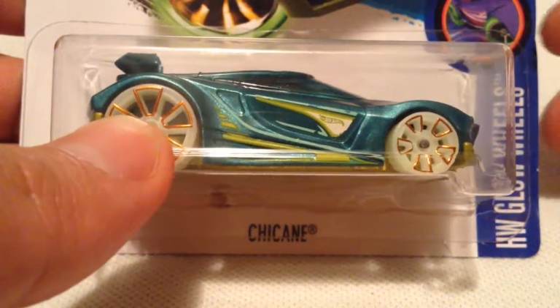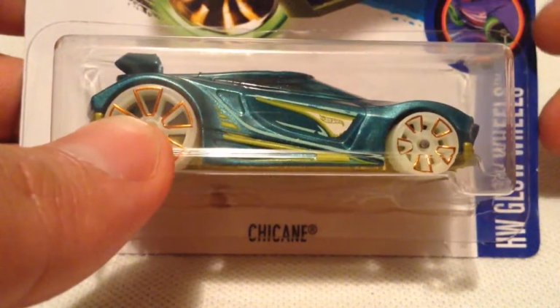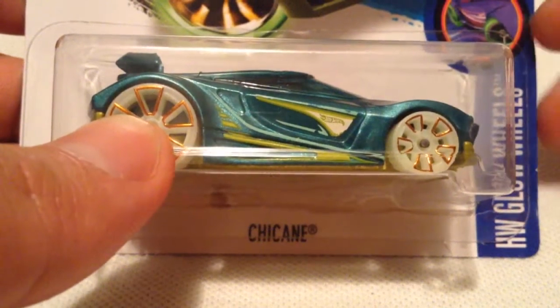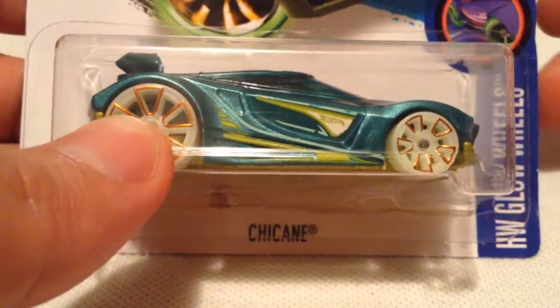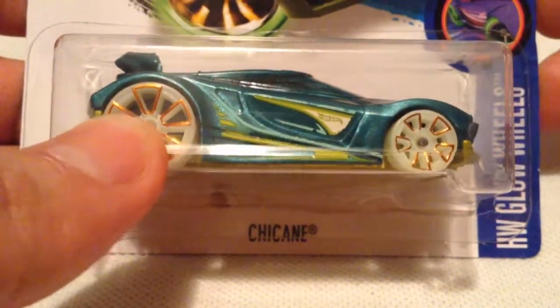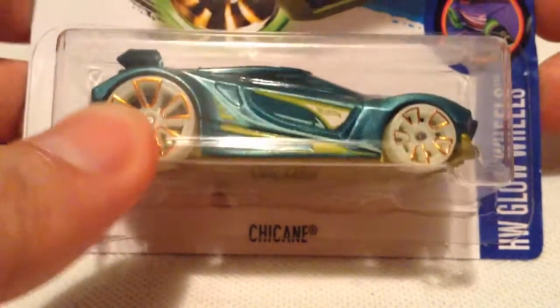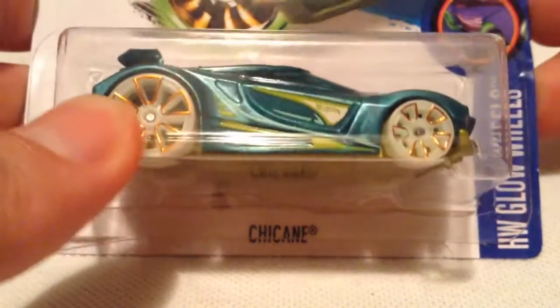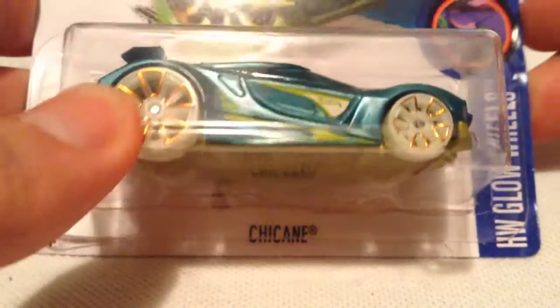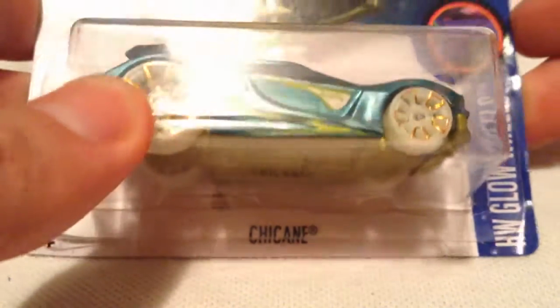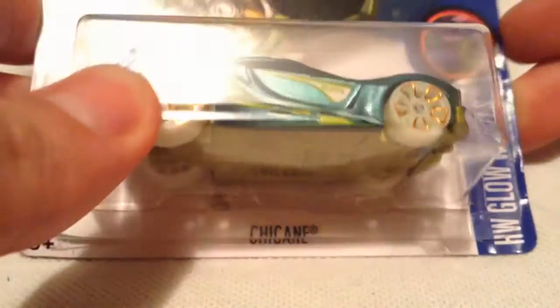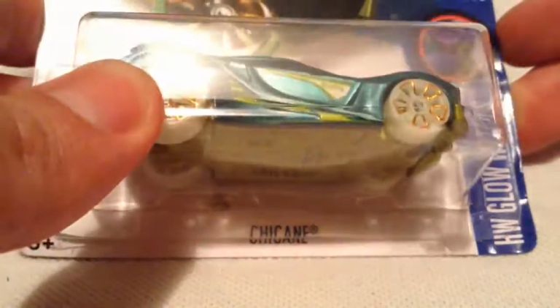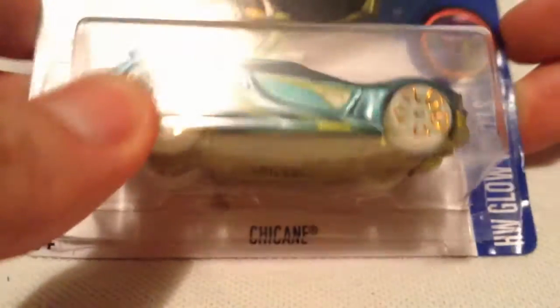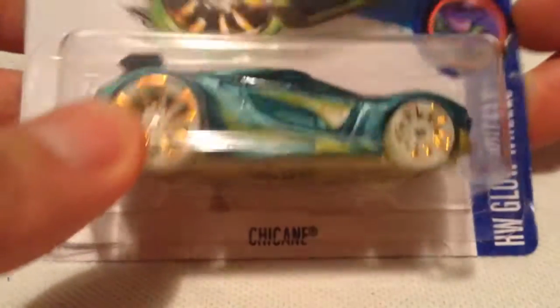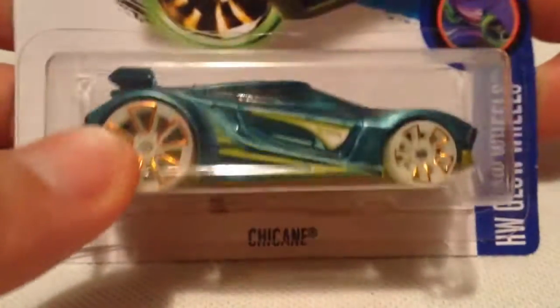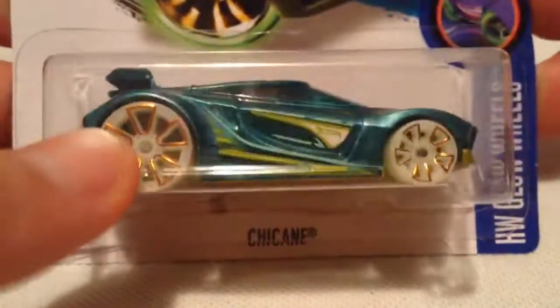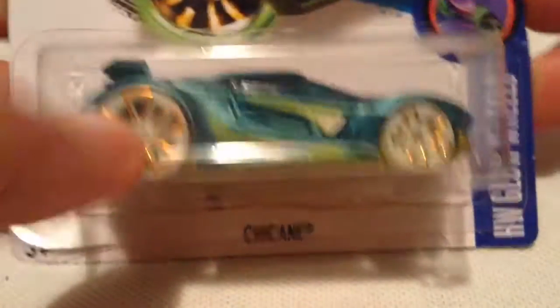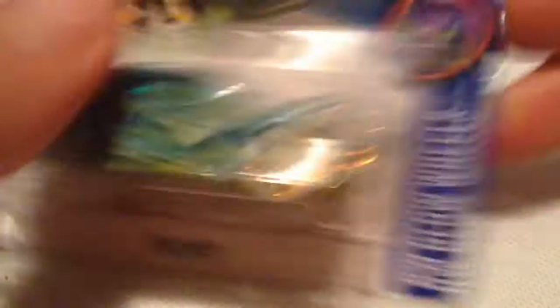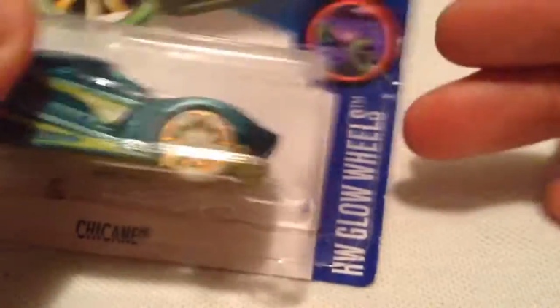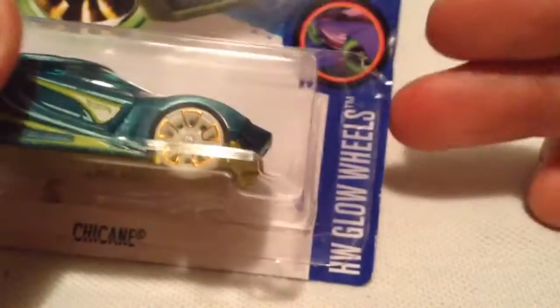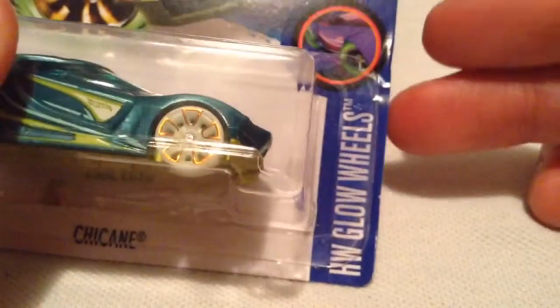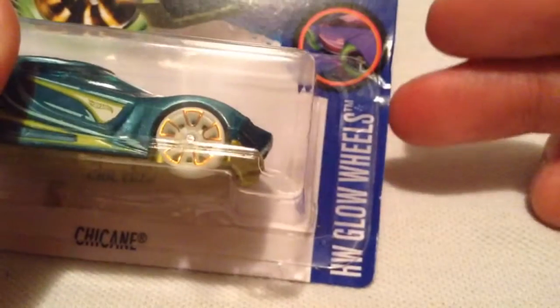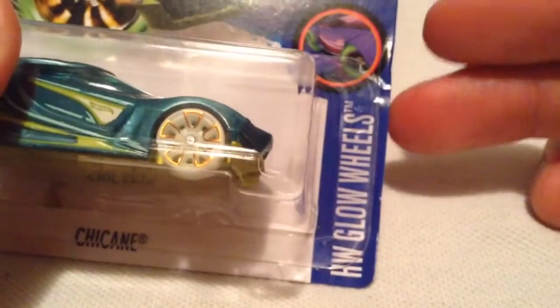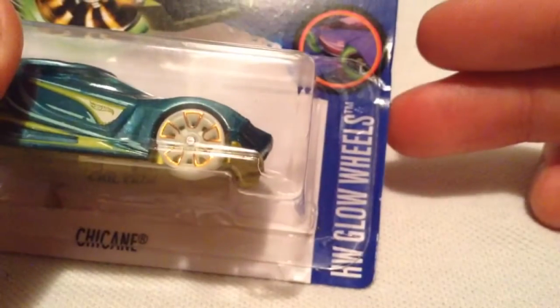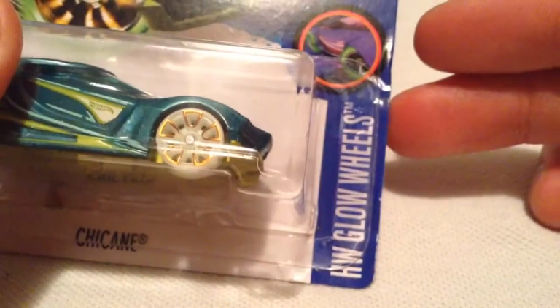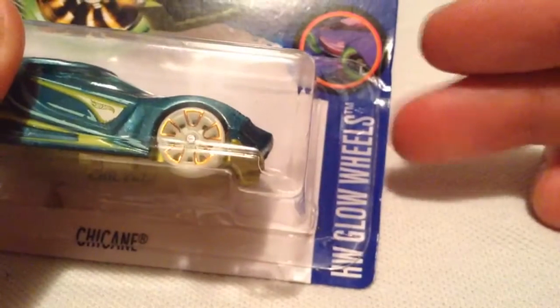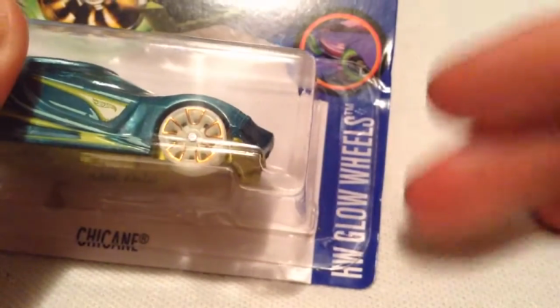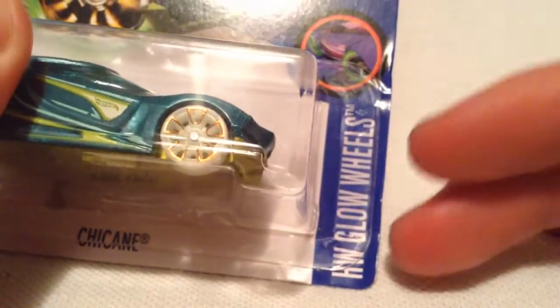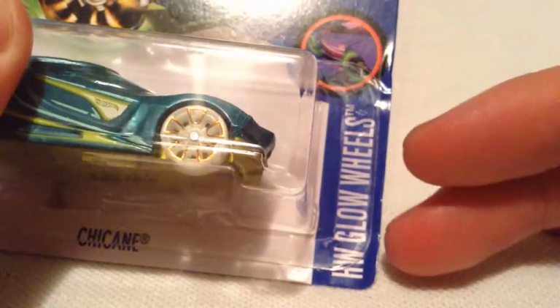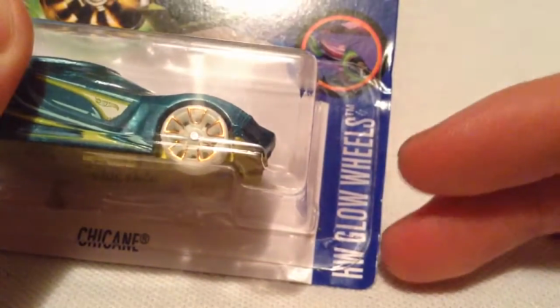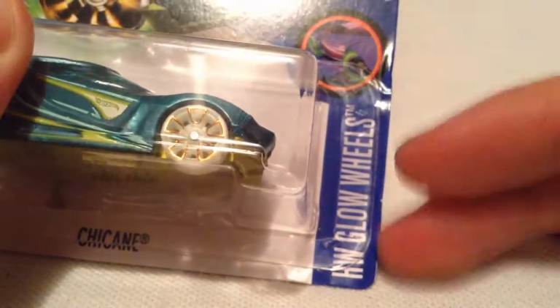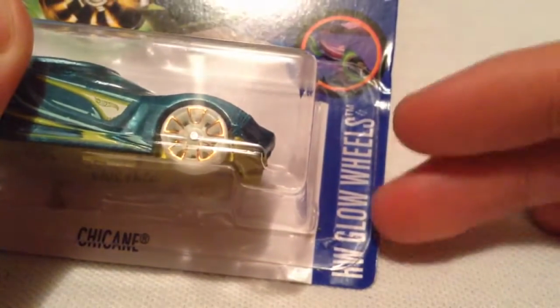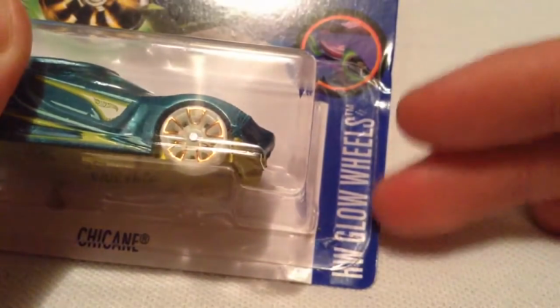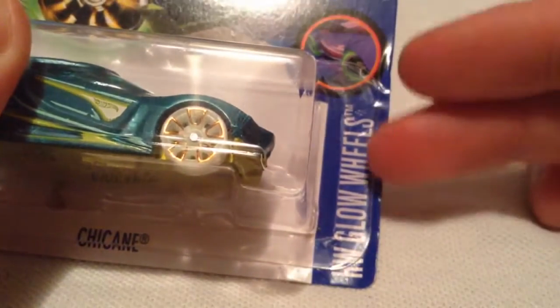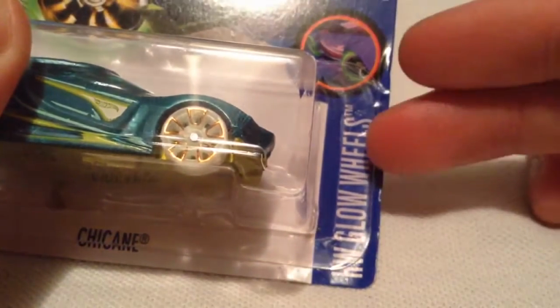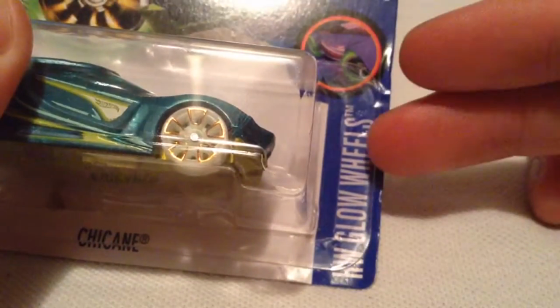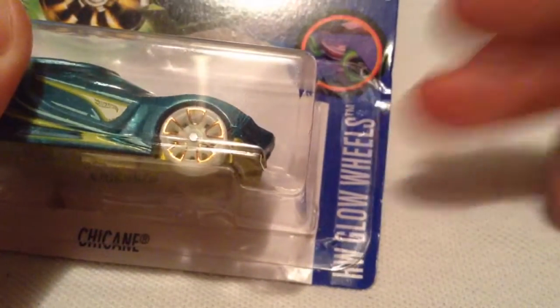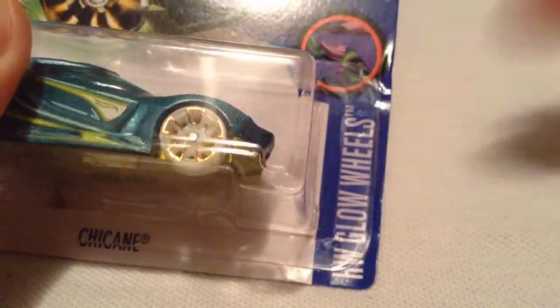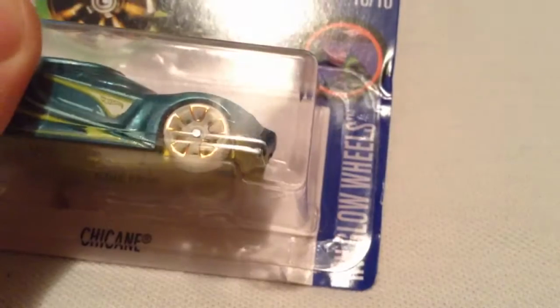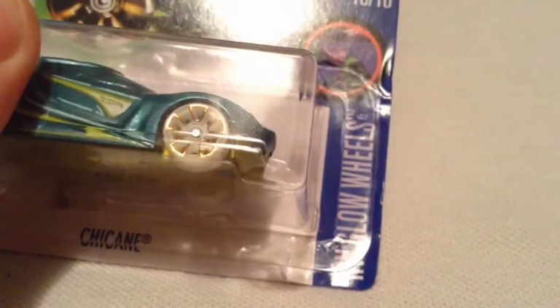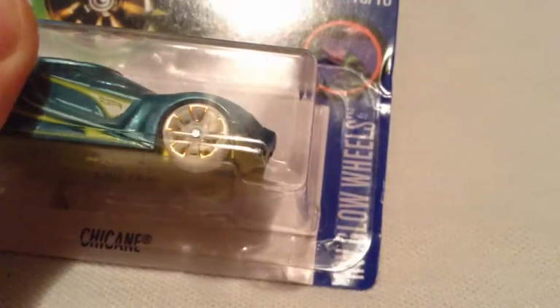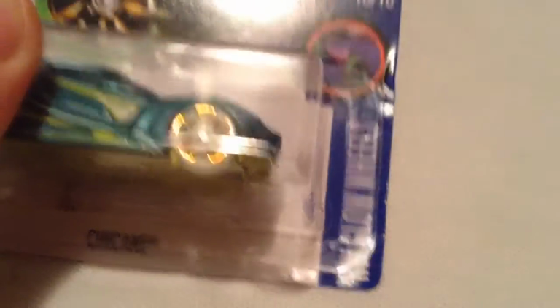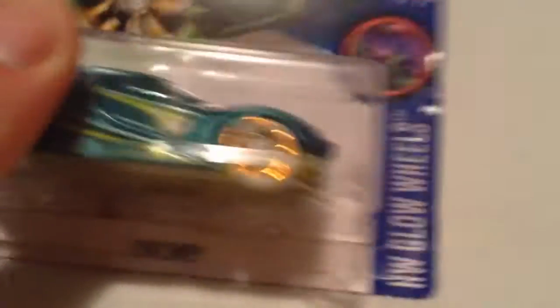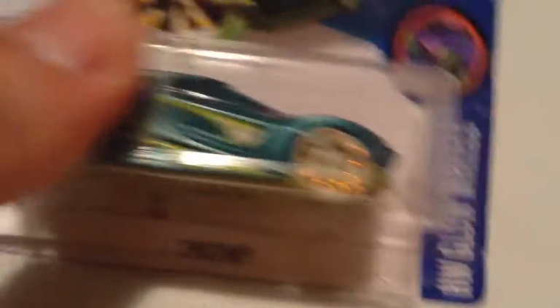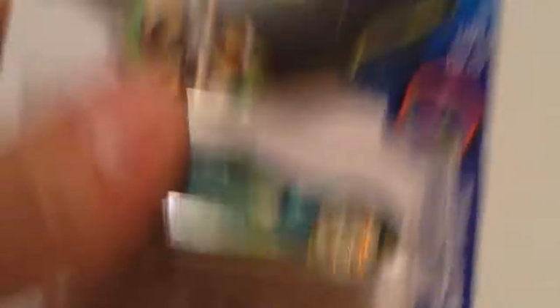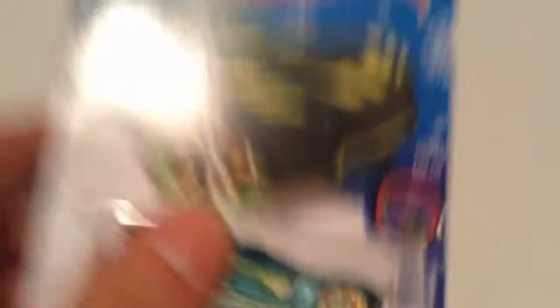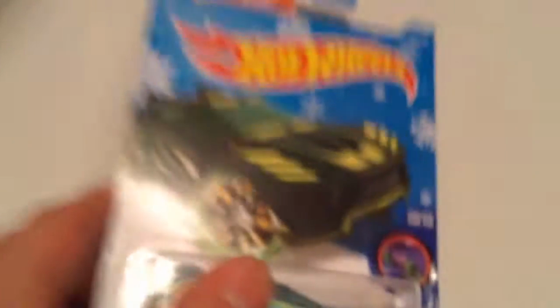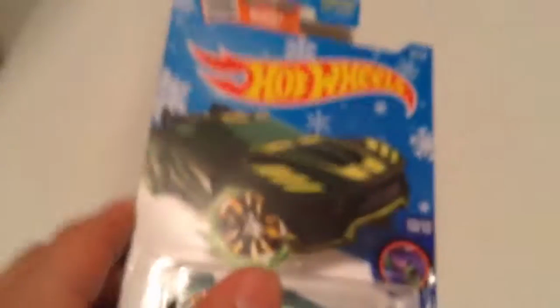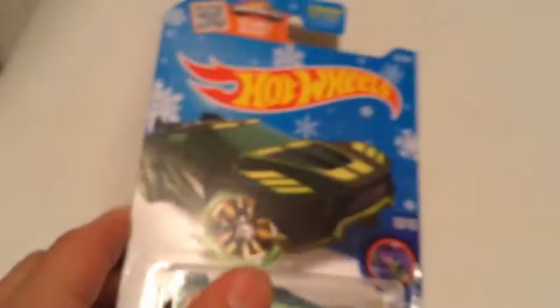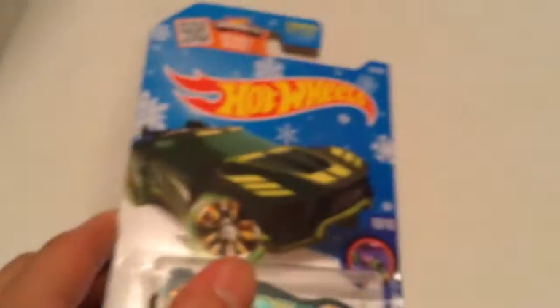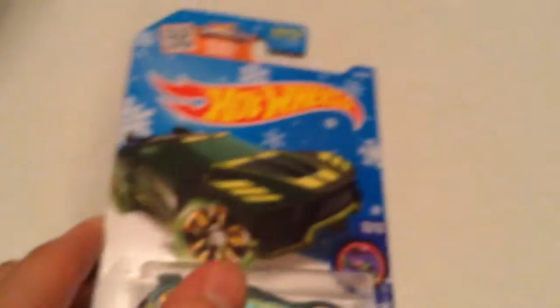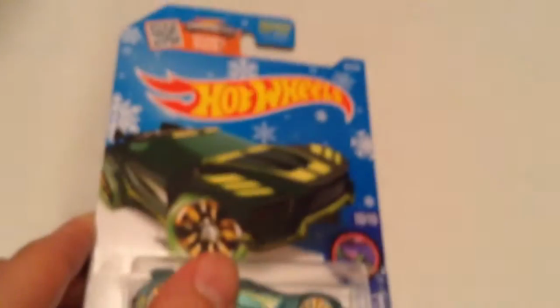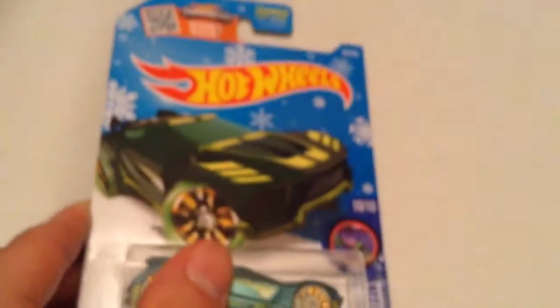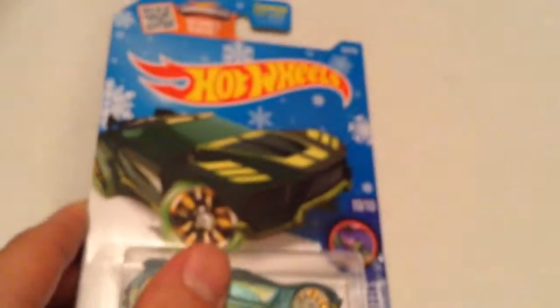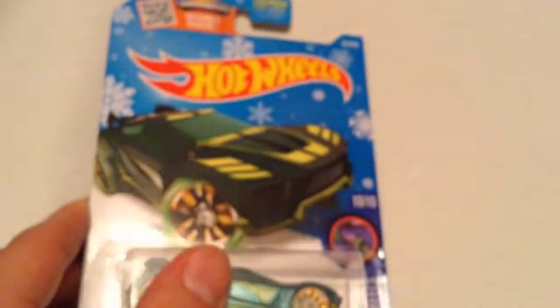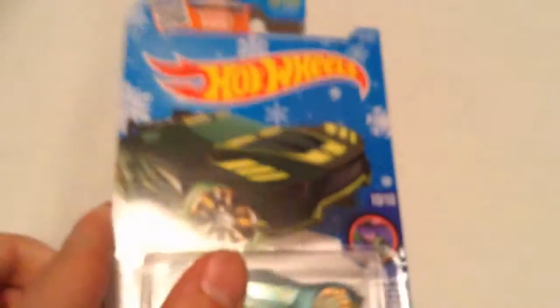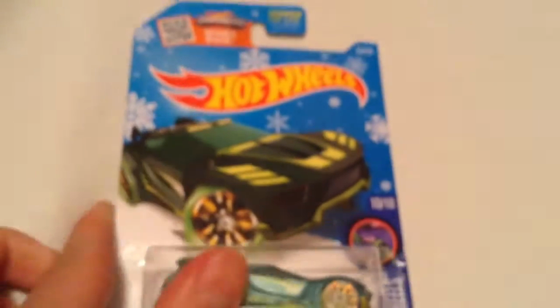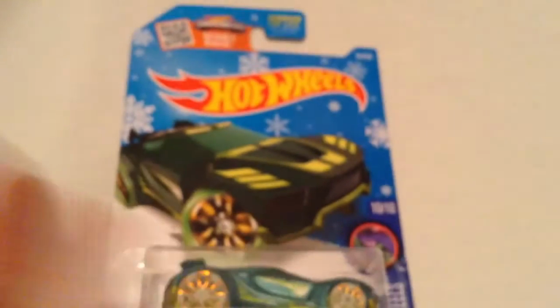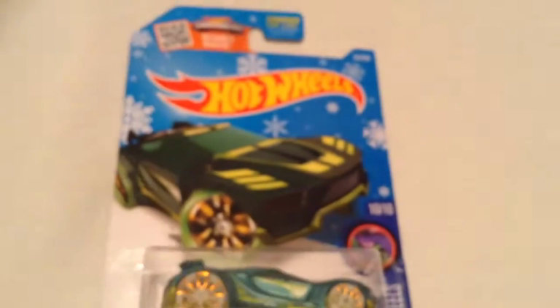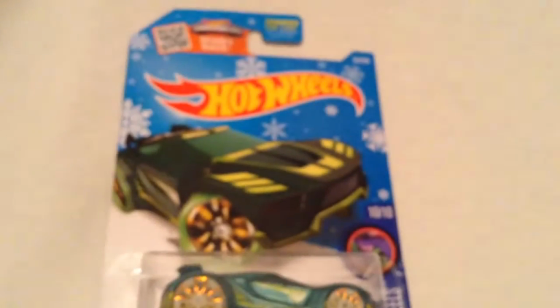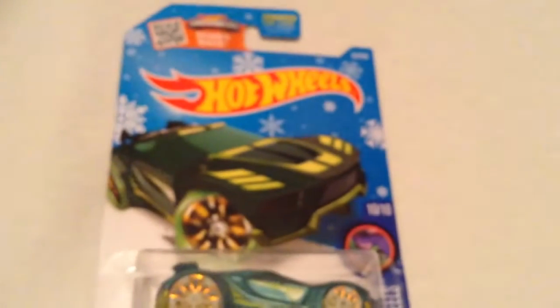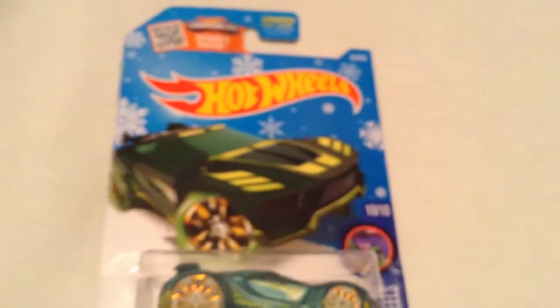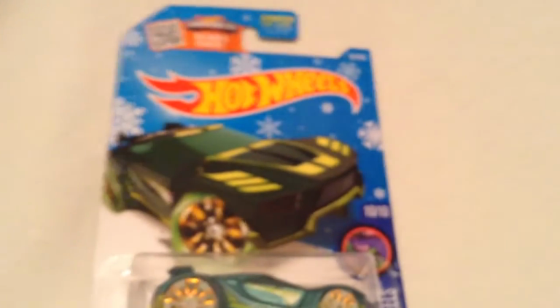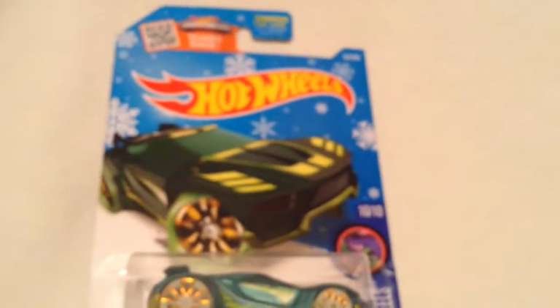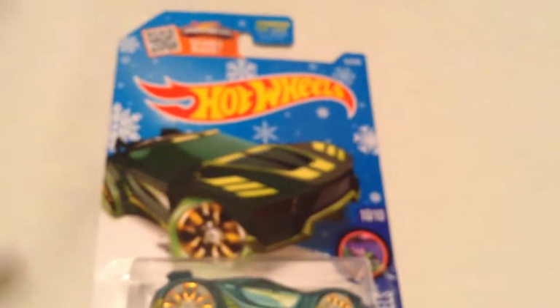Hey YouTube, it's me Julien. Here's the Chicane from the HW Glow Wheels for 2016, on a Snowflake card.